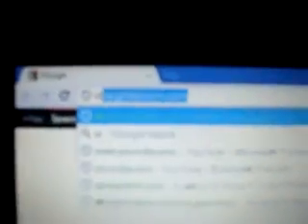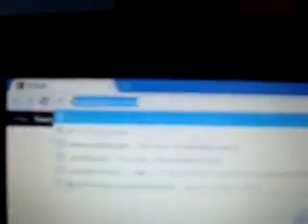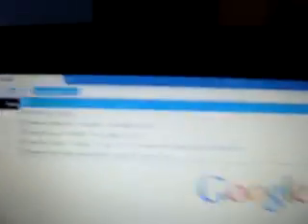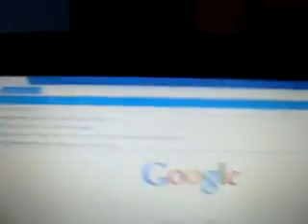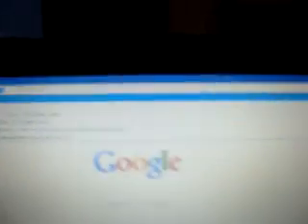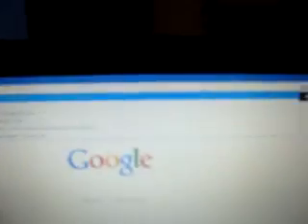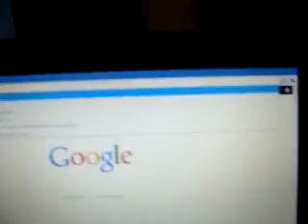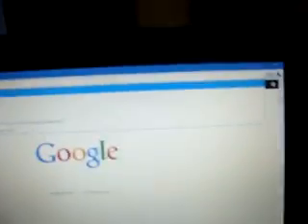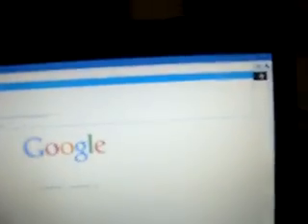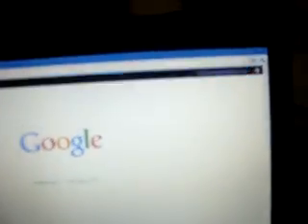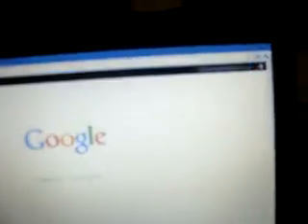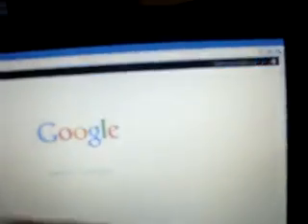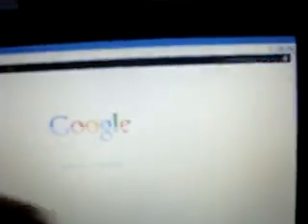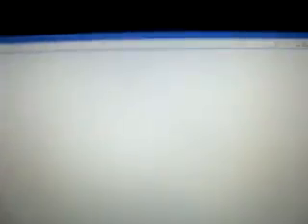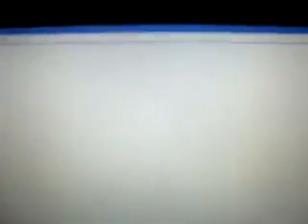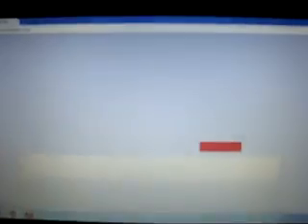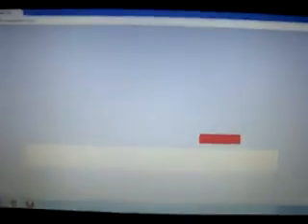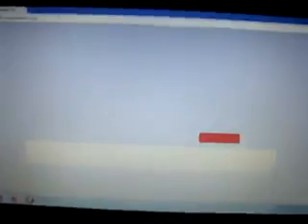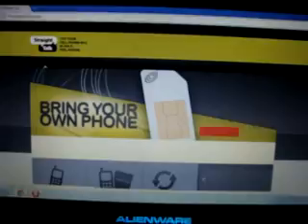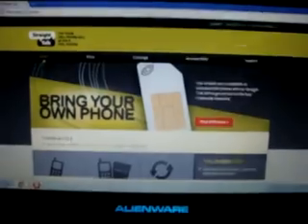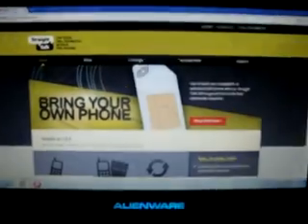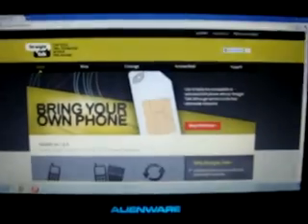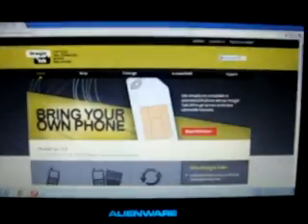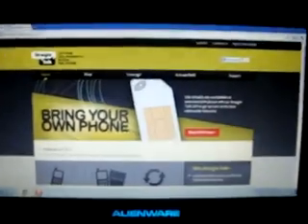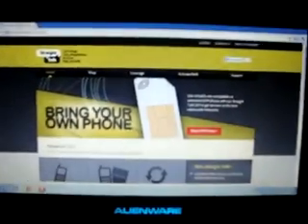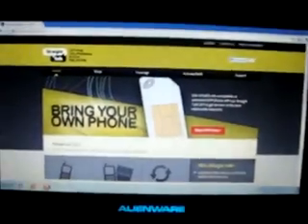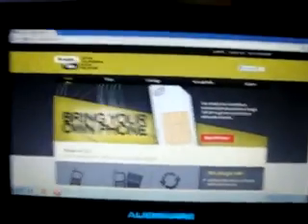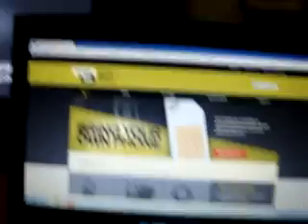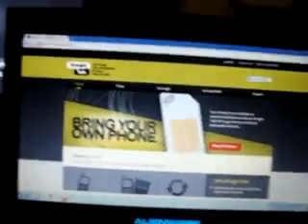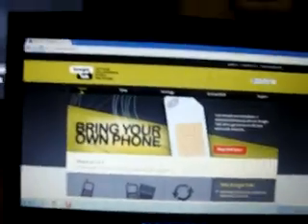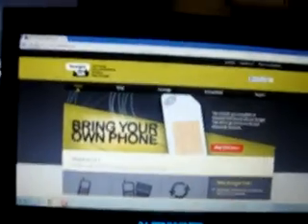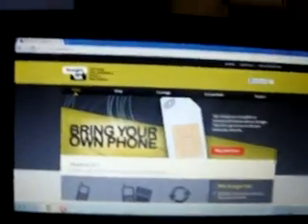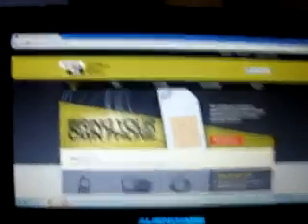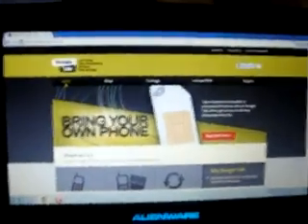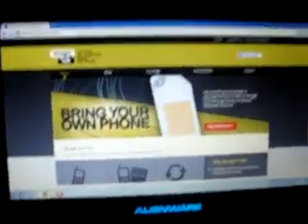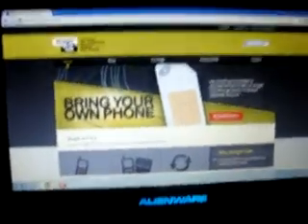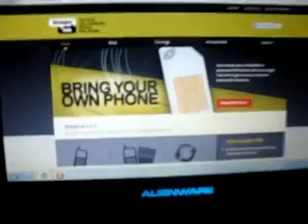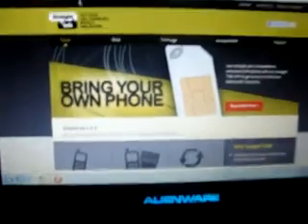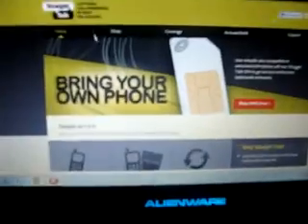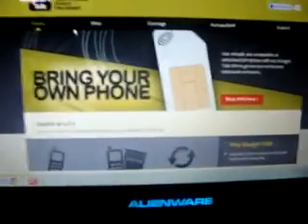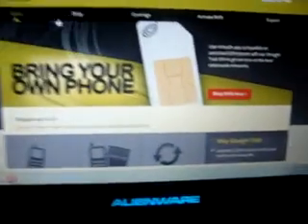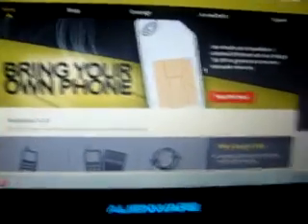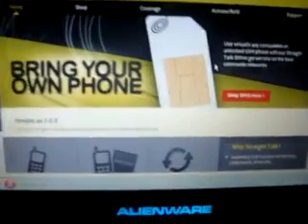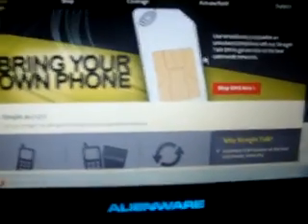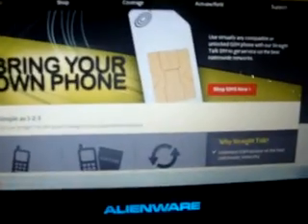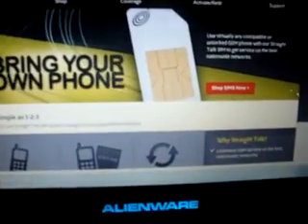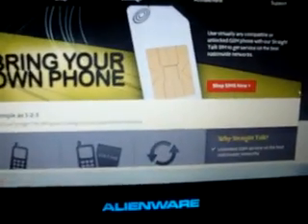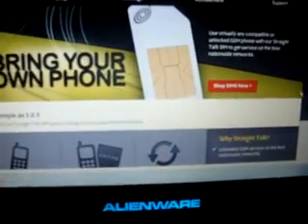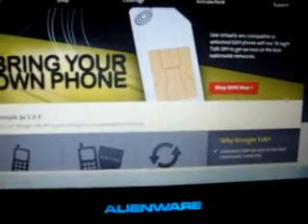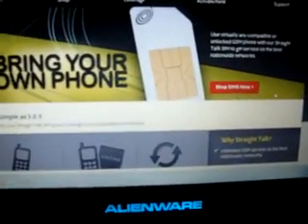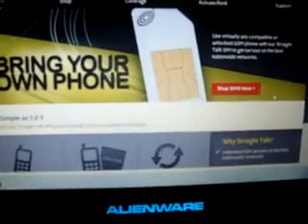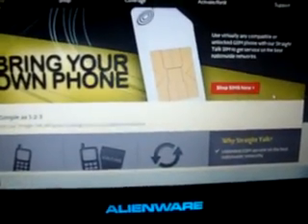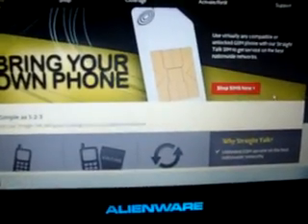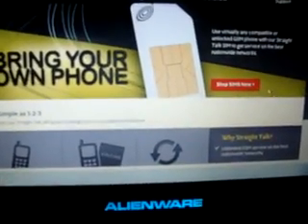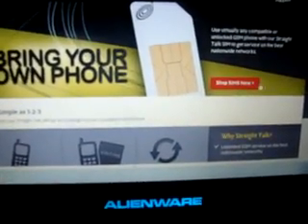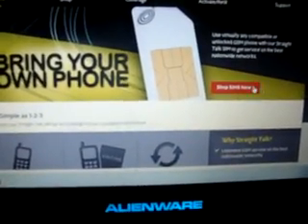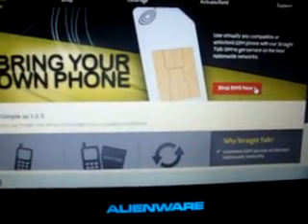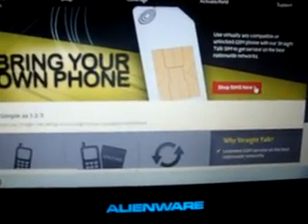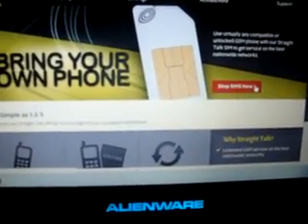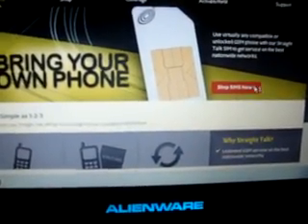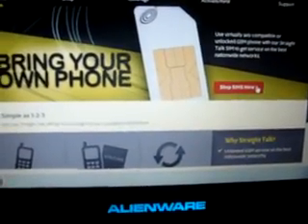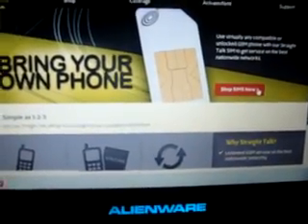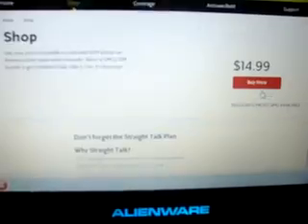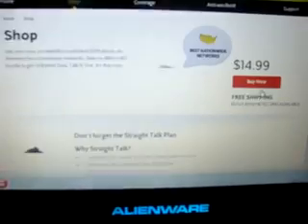StraightTalkSim.com — bring your own phone. You're going to click on 'Shop SIMs Now'.